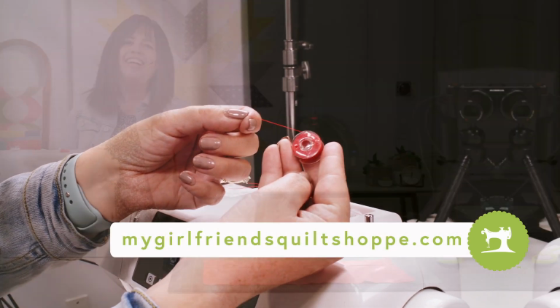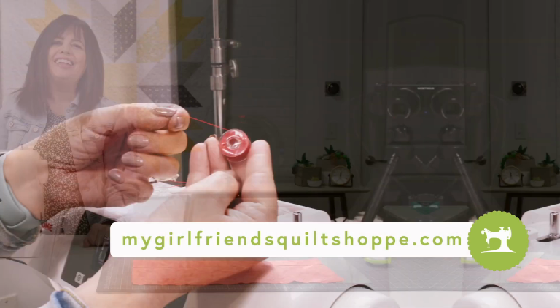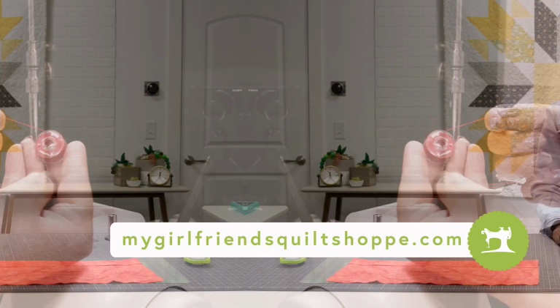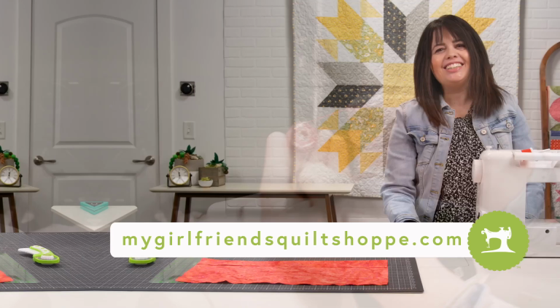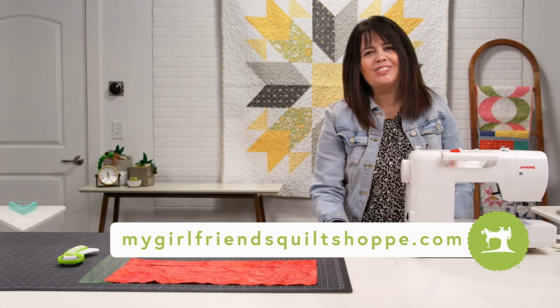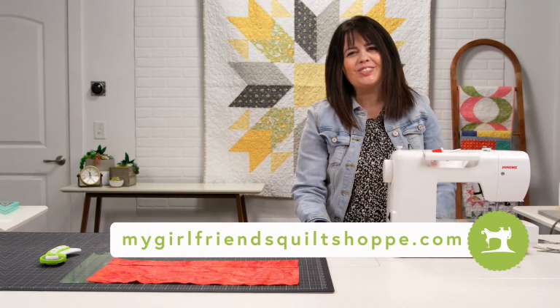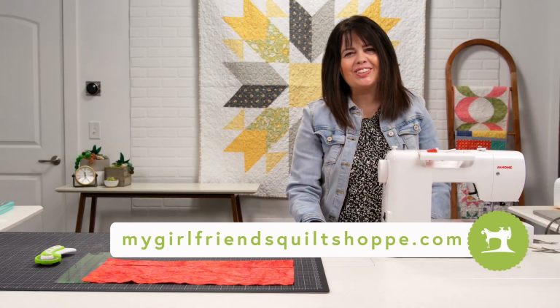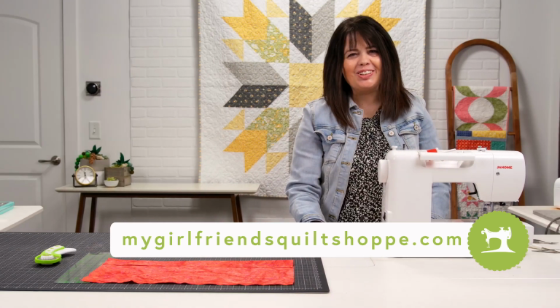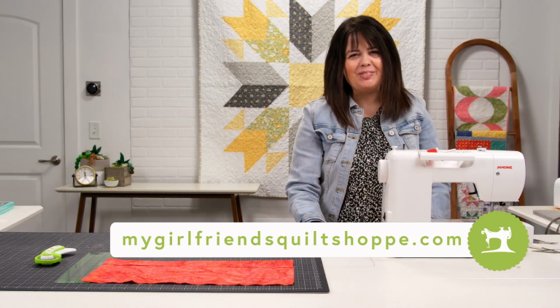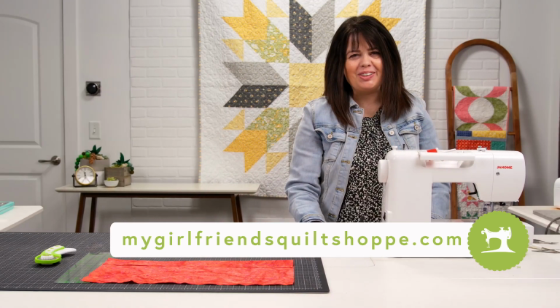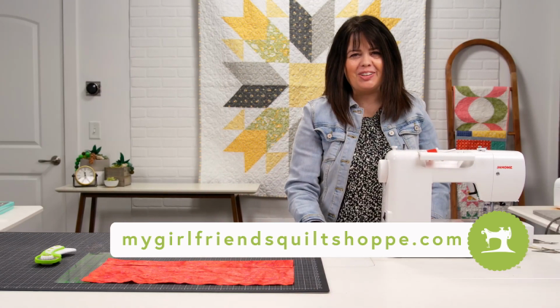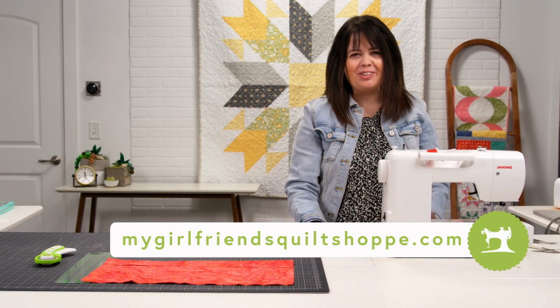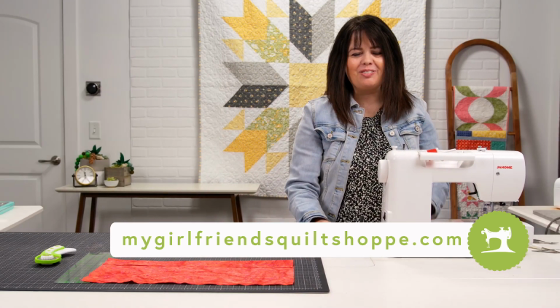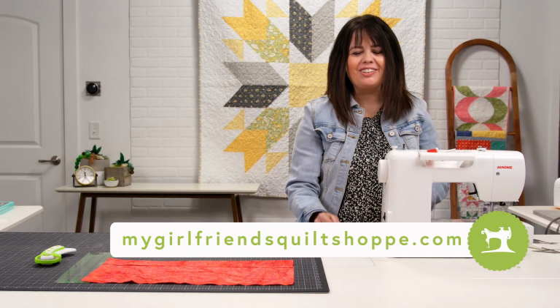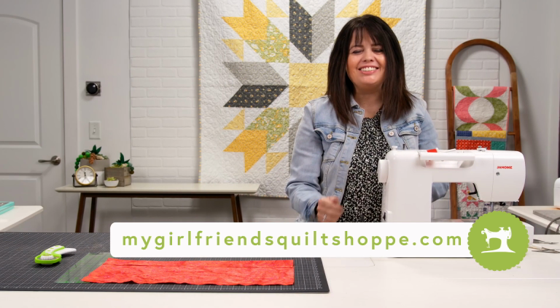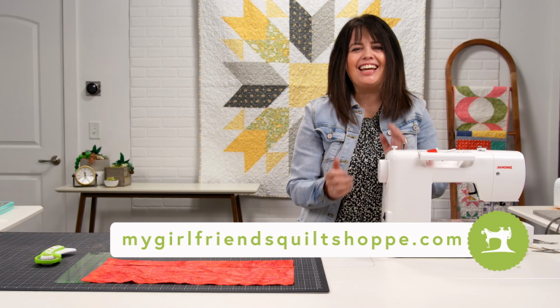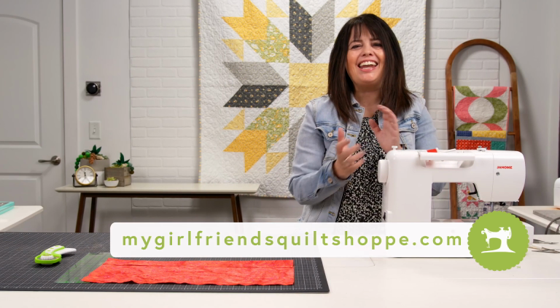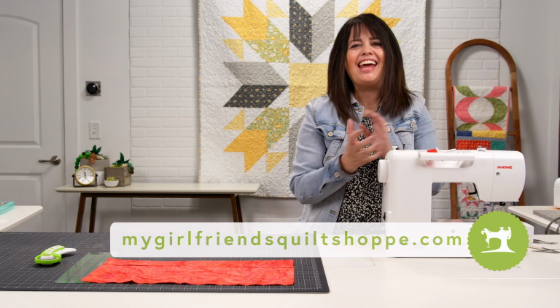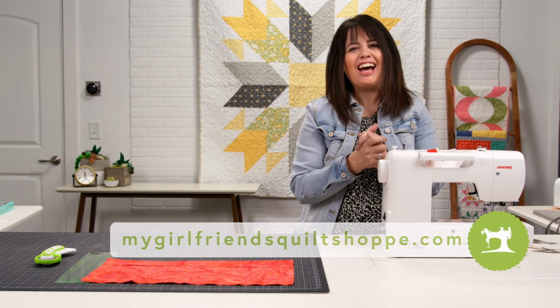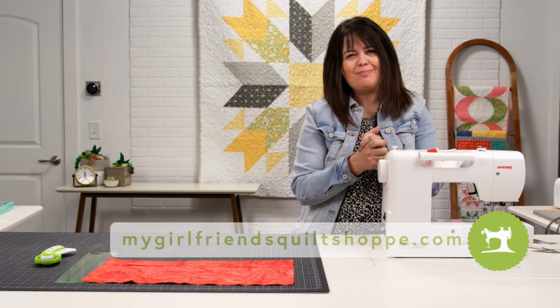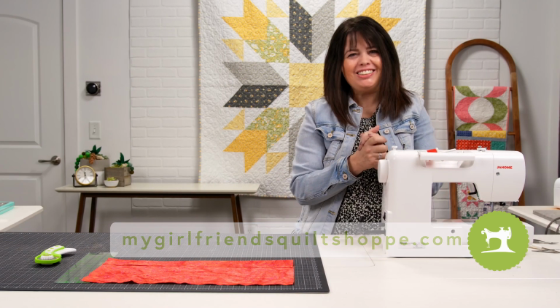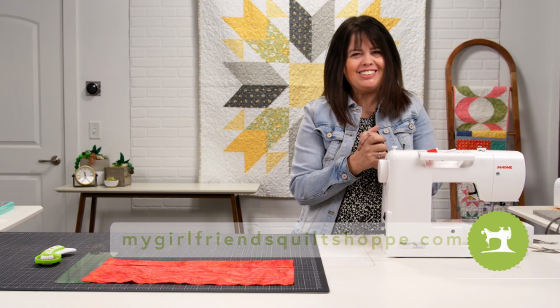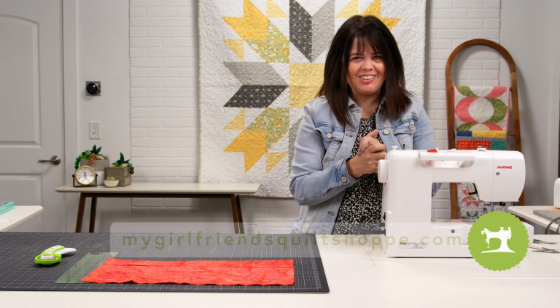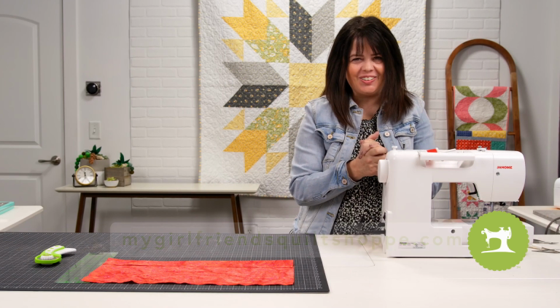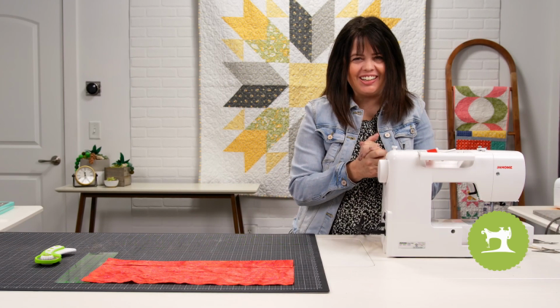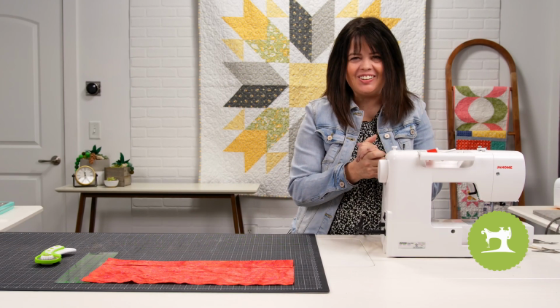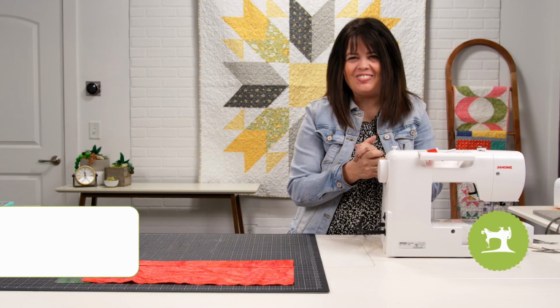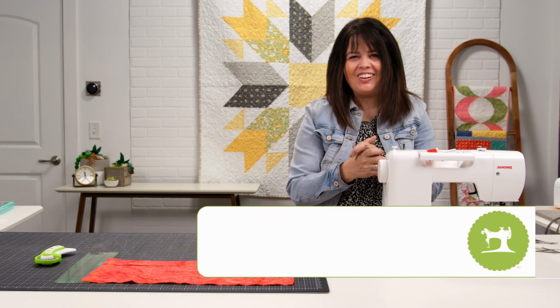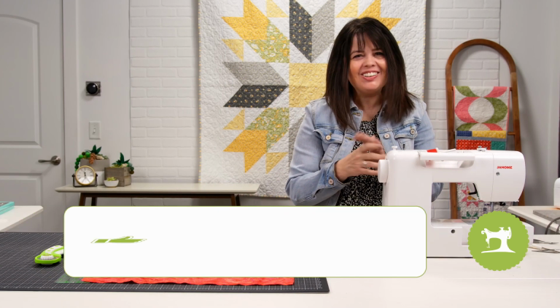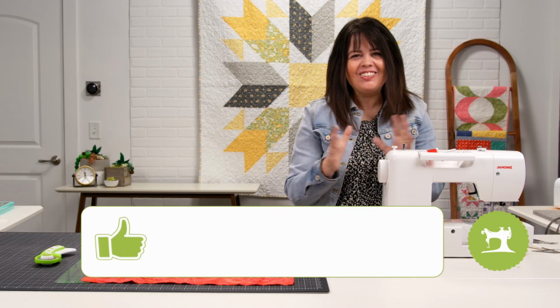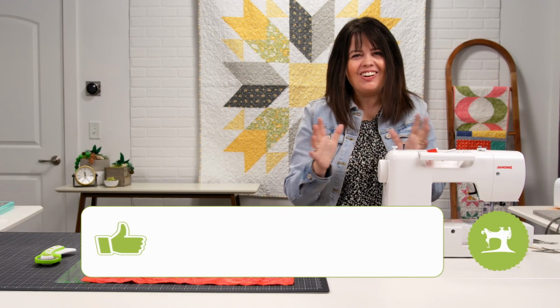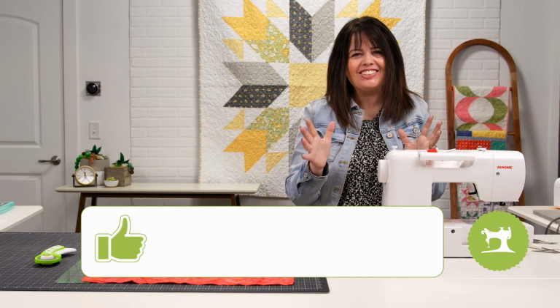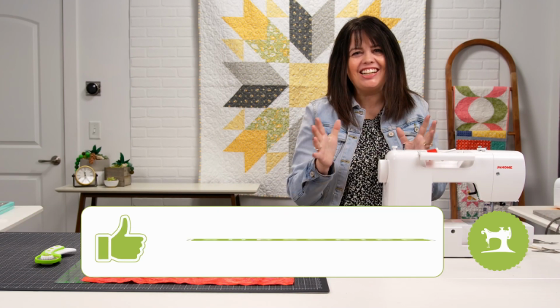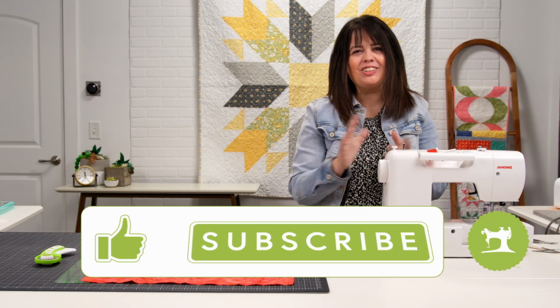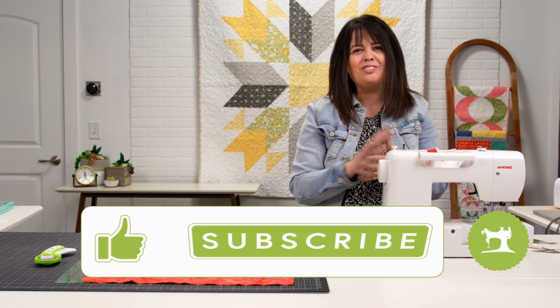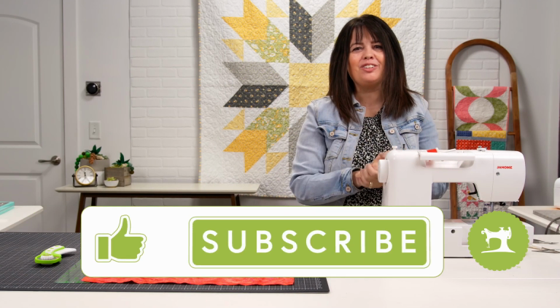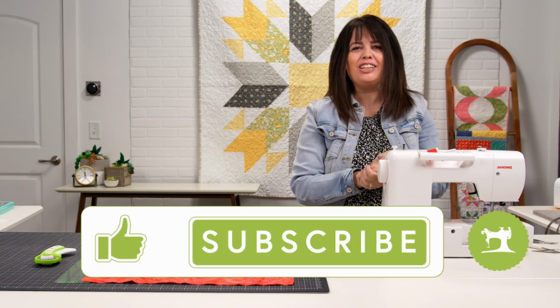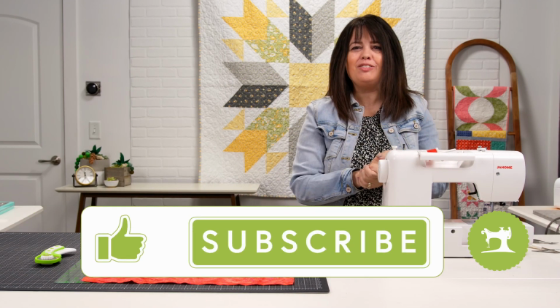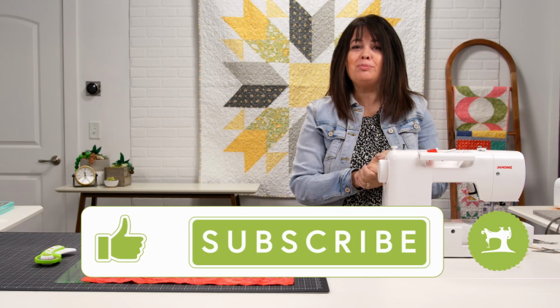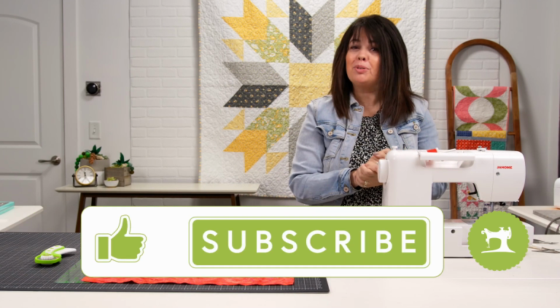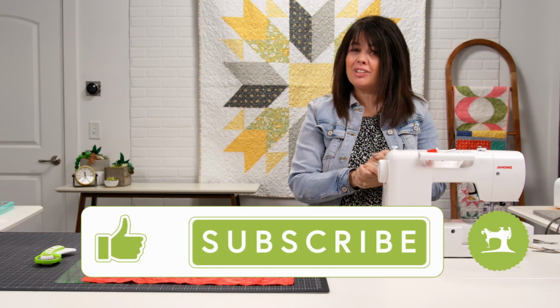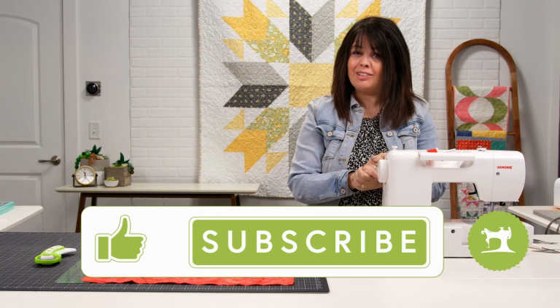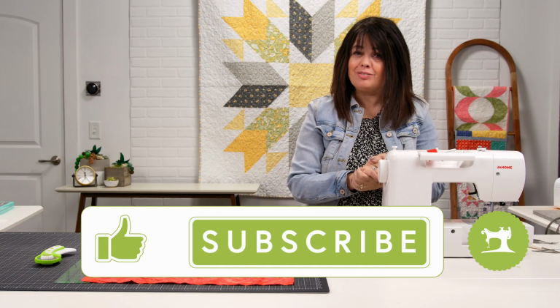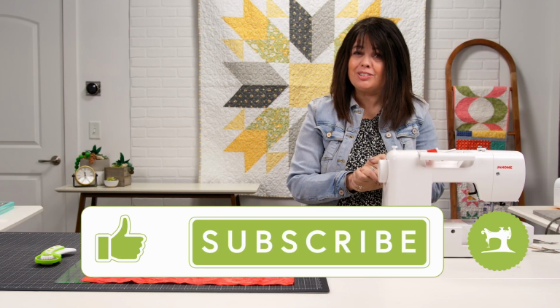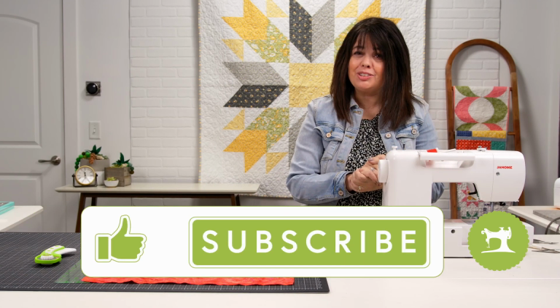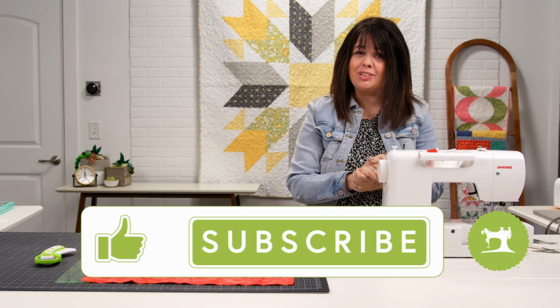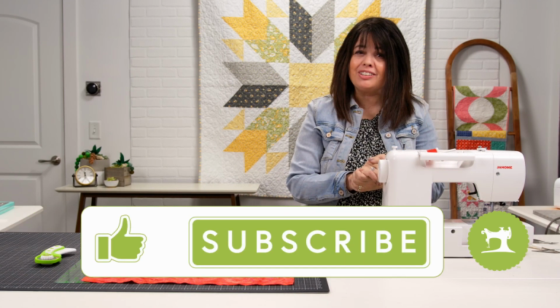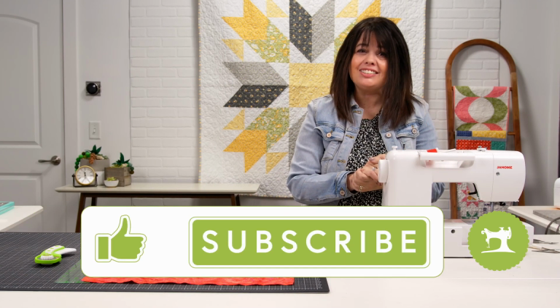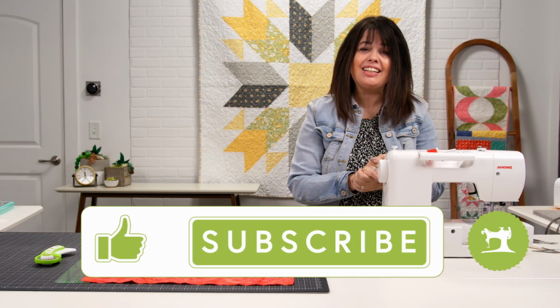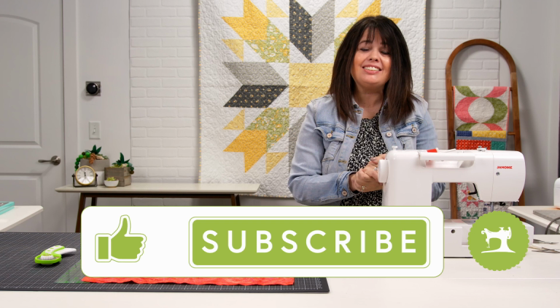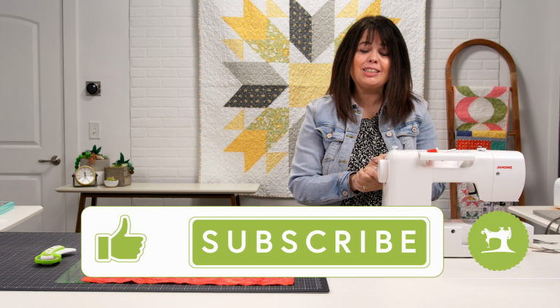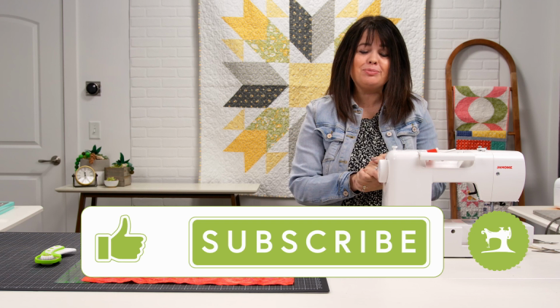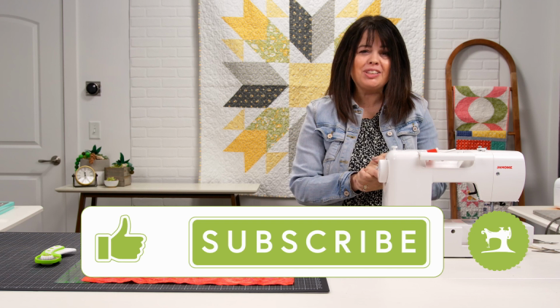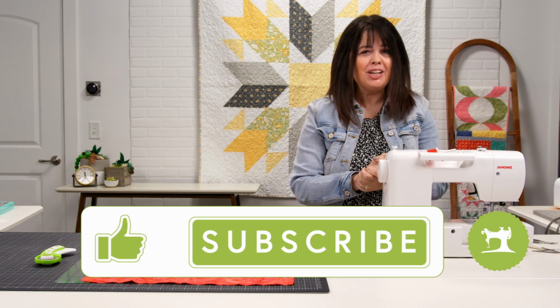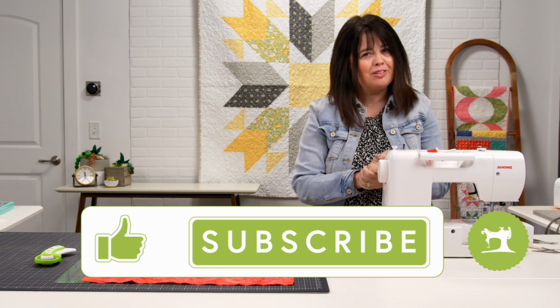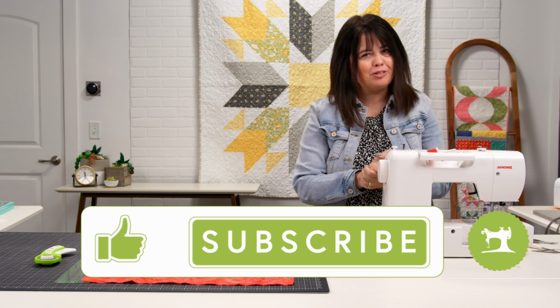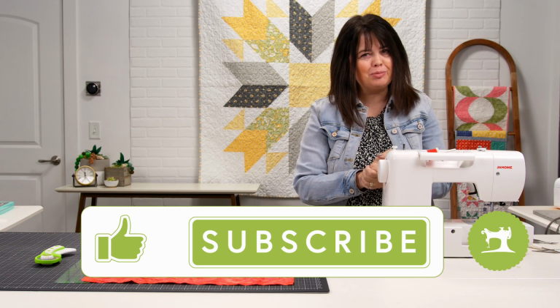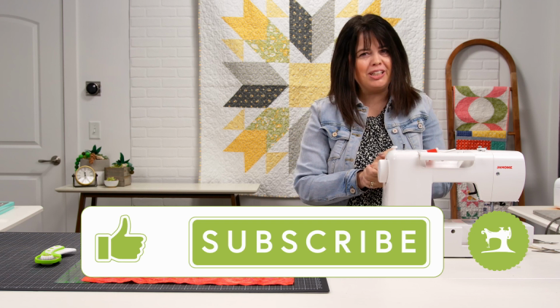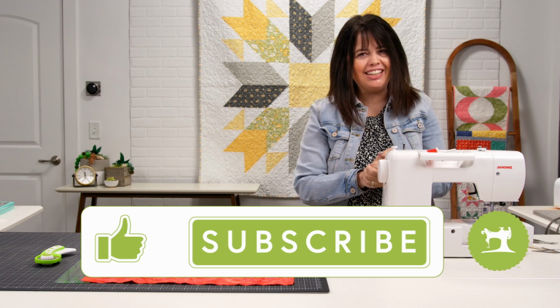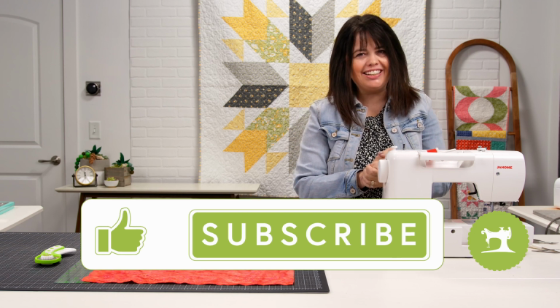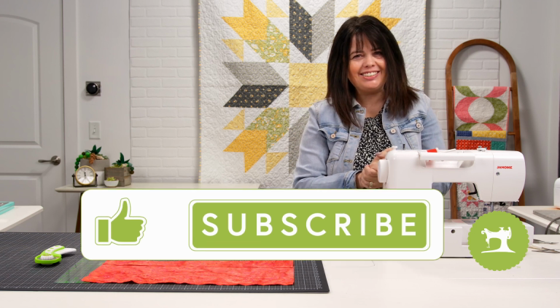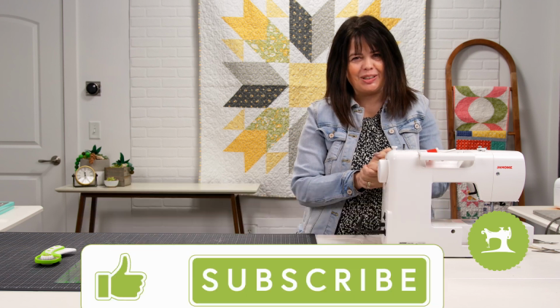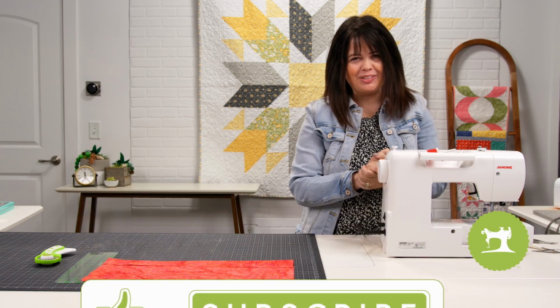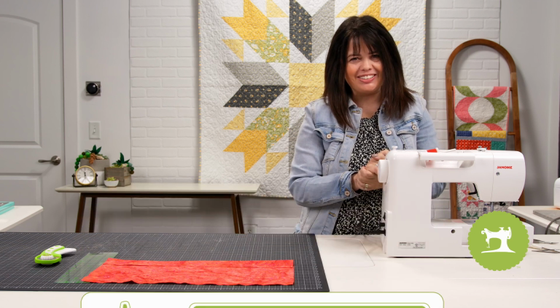Thanks for learning with the Girlfriends and happy sewing! Follow our channel for even more helpful tutorials and tips for beginning sewers.